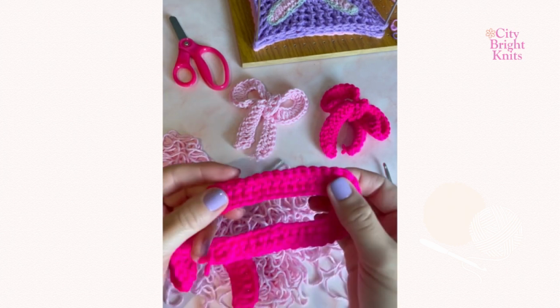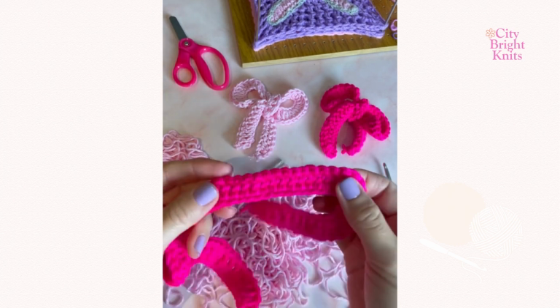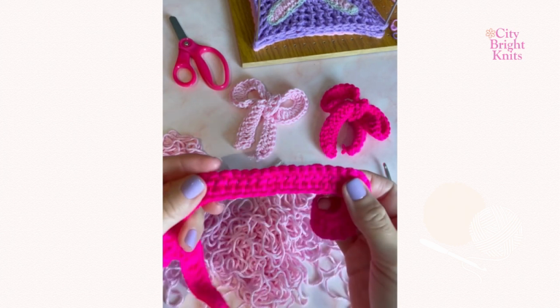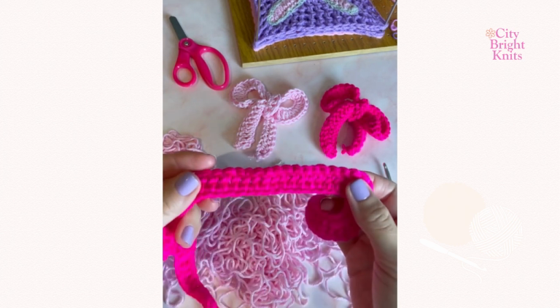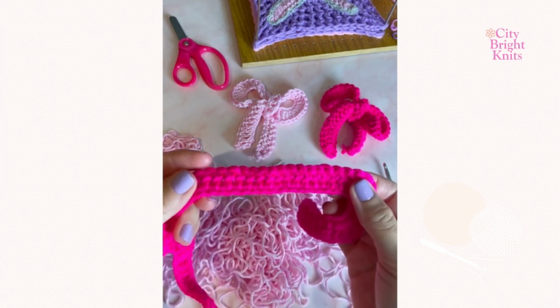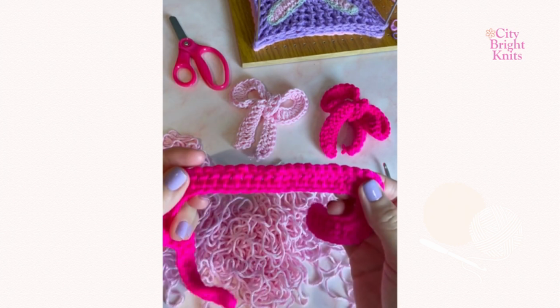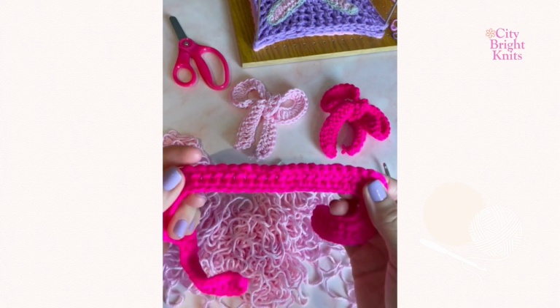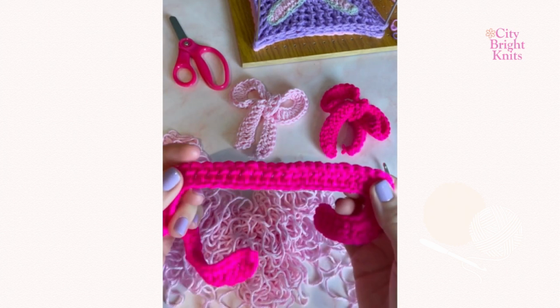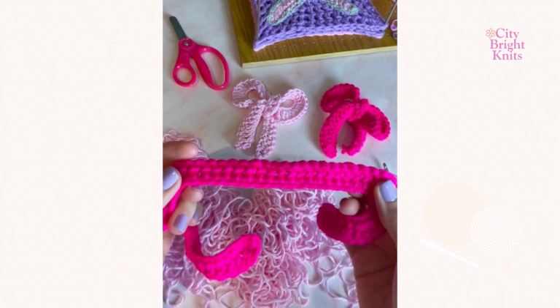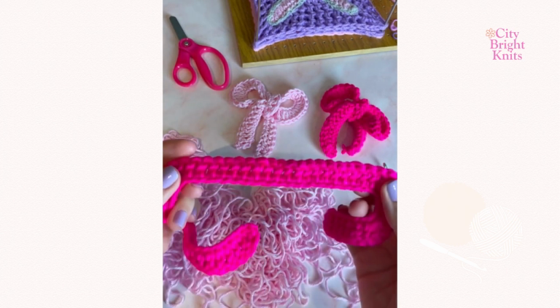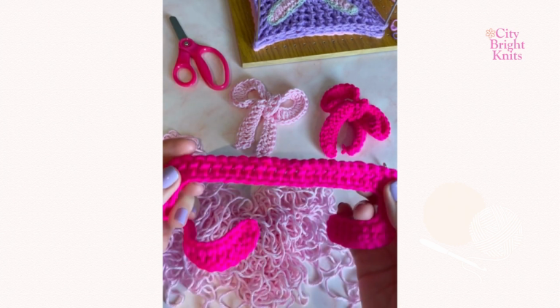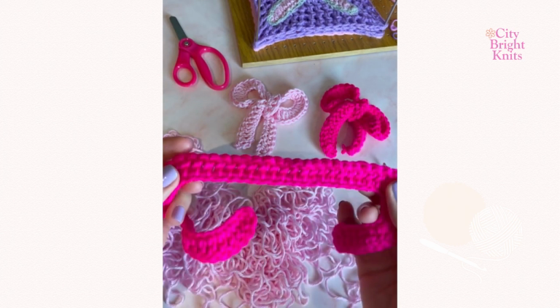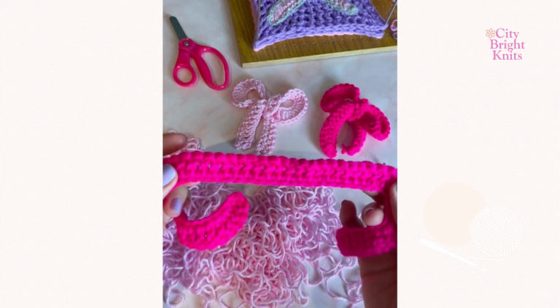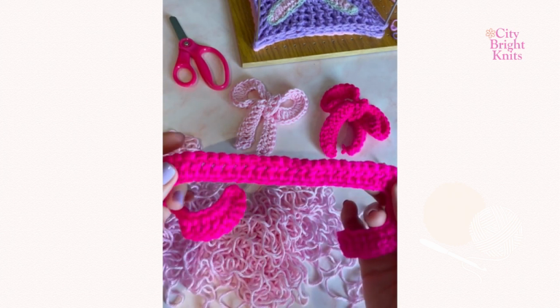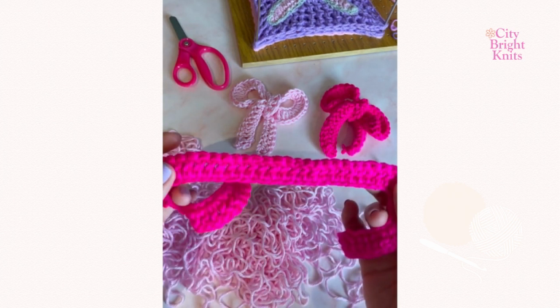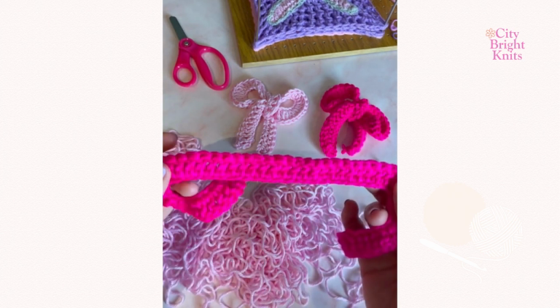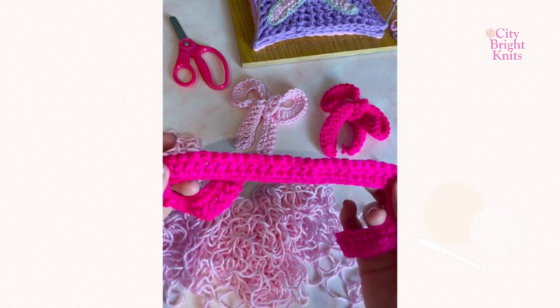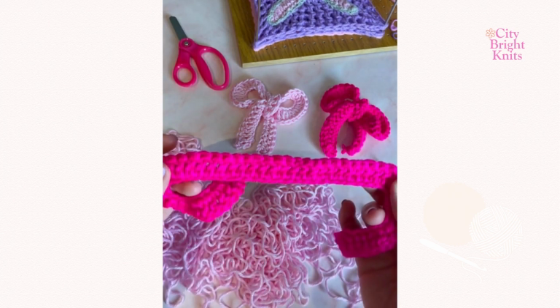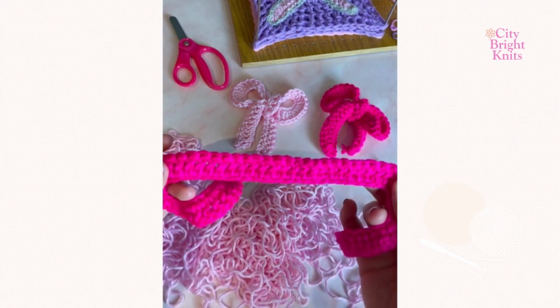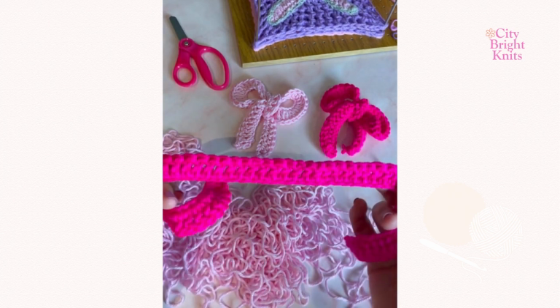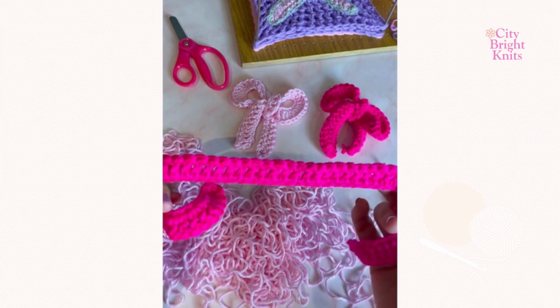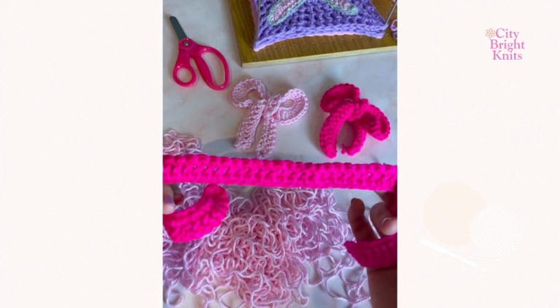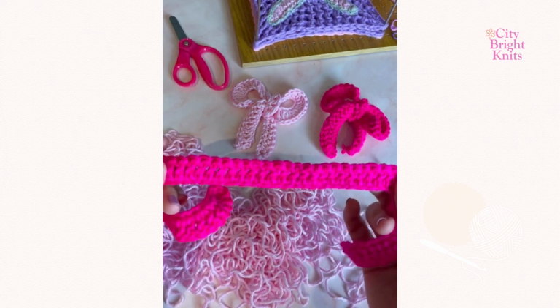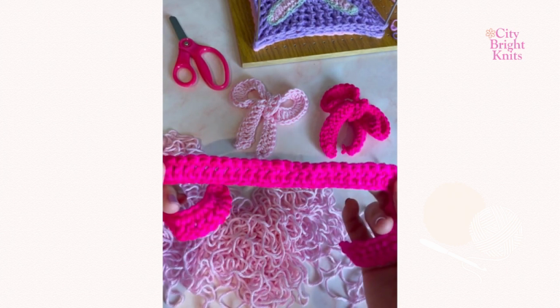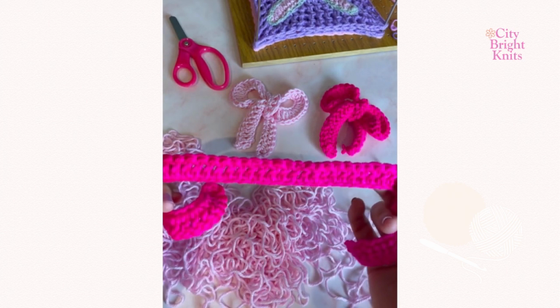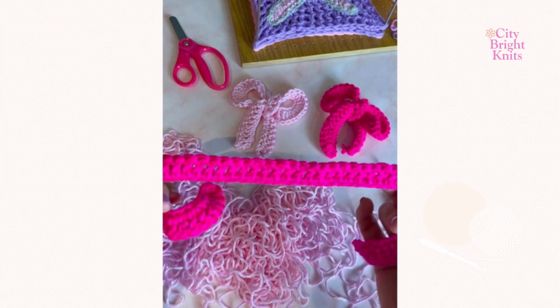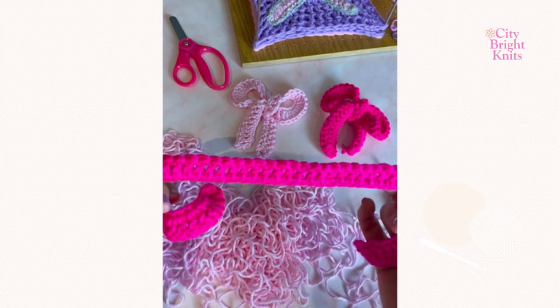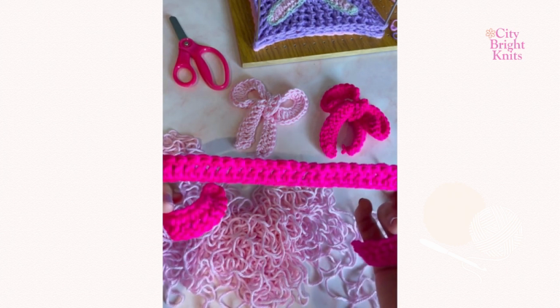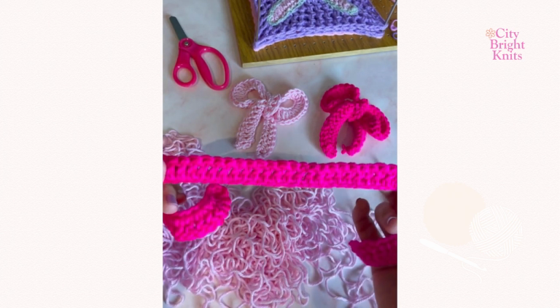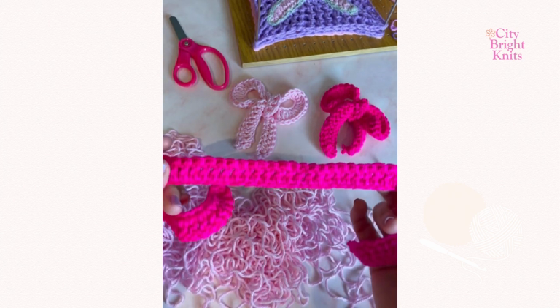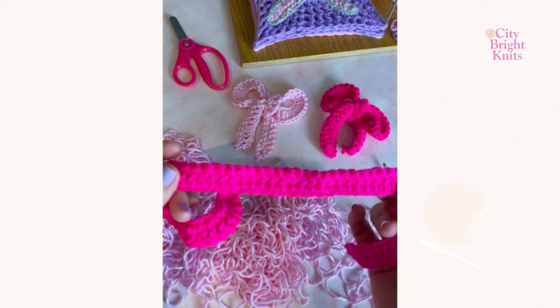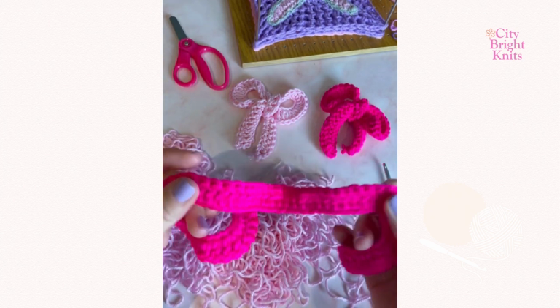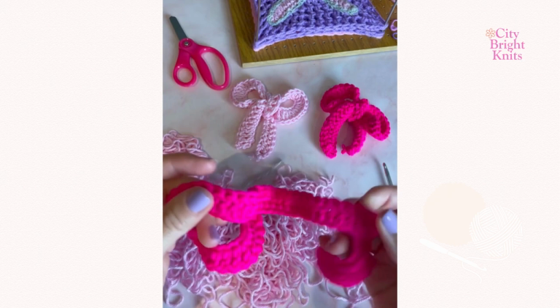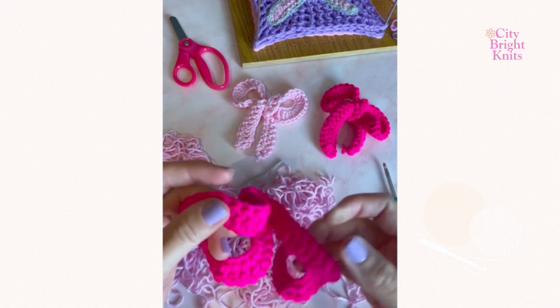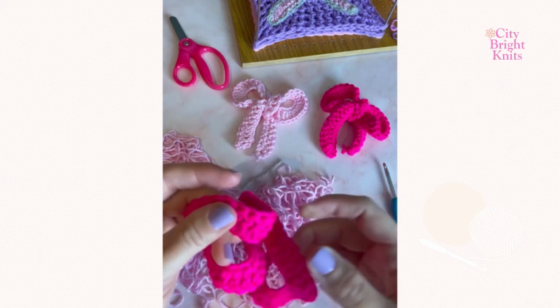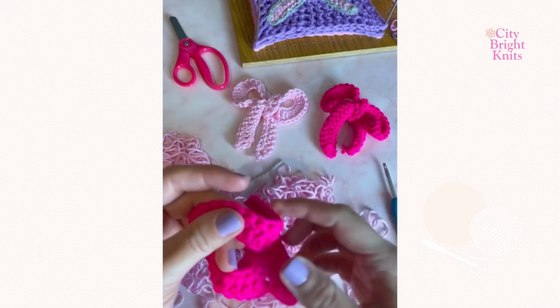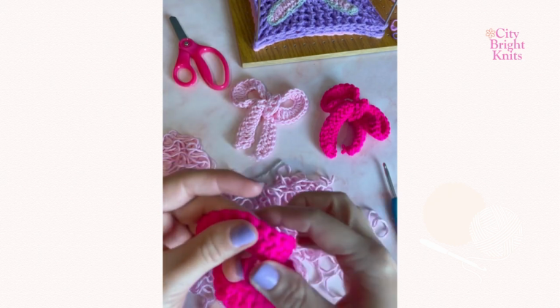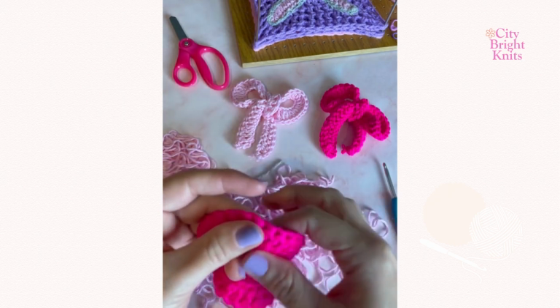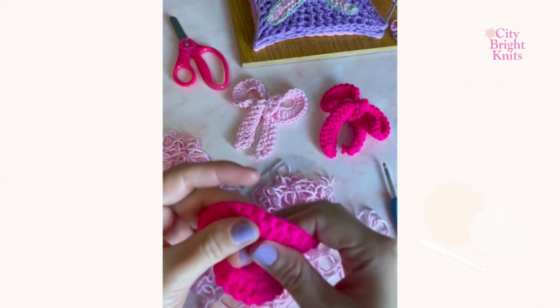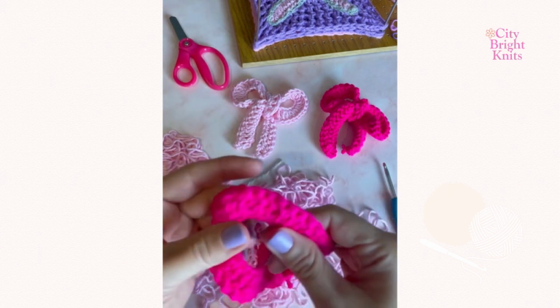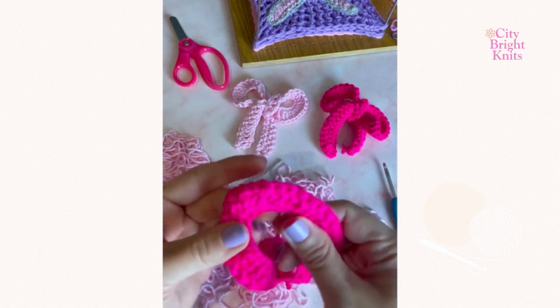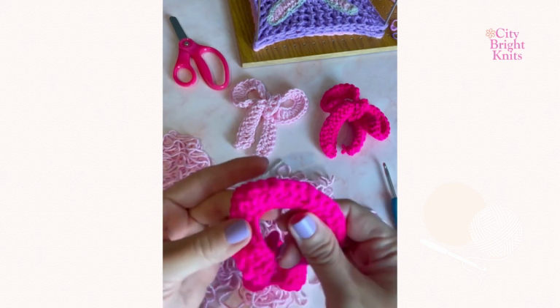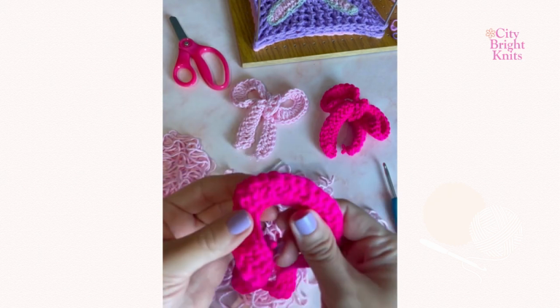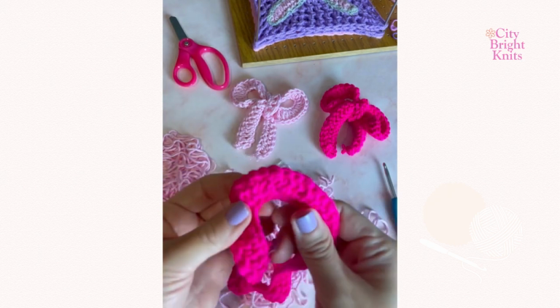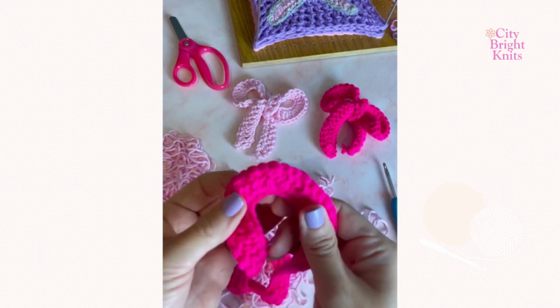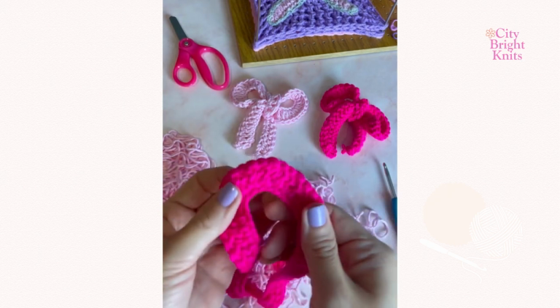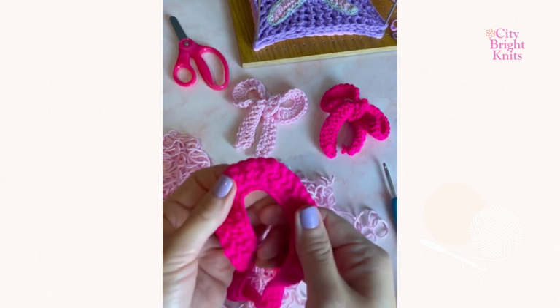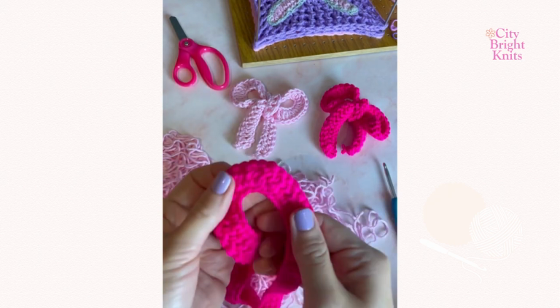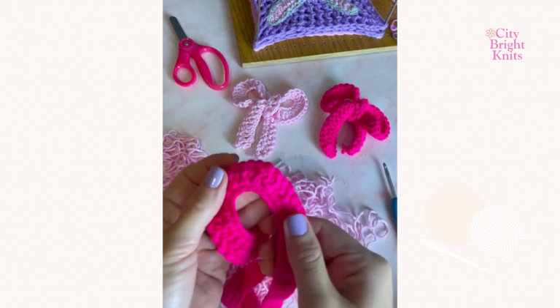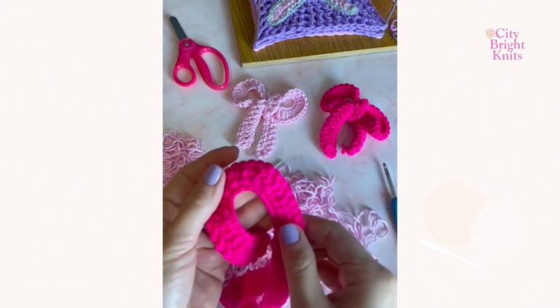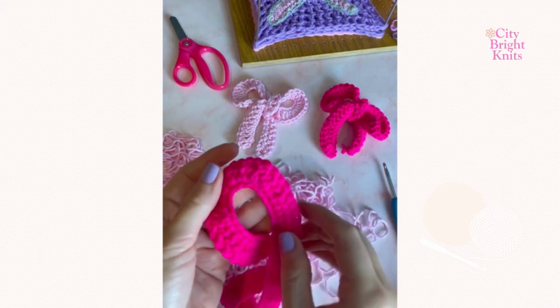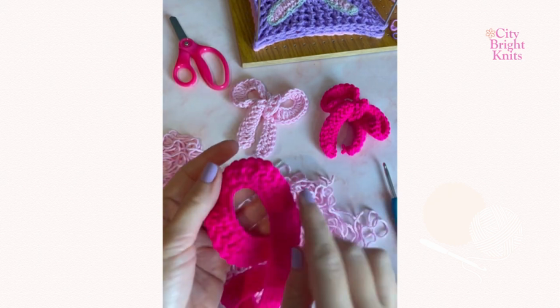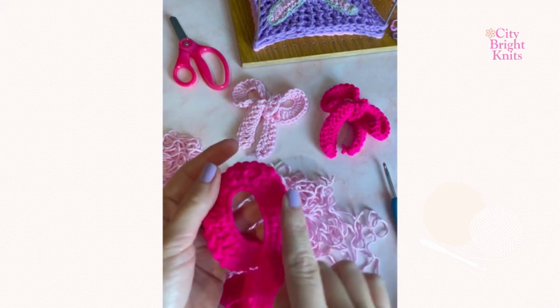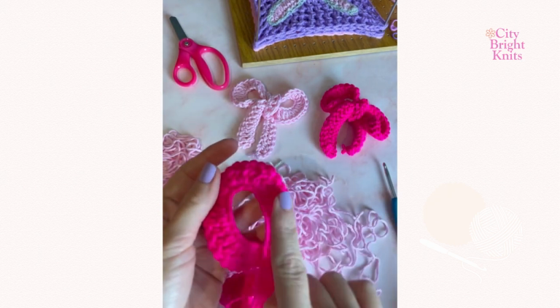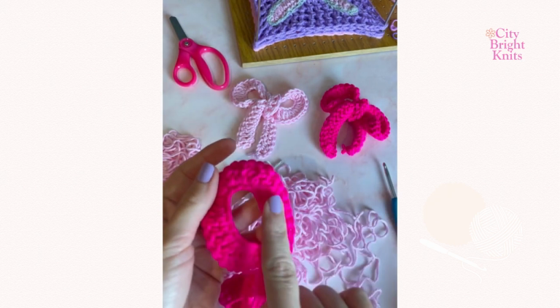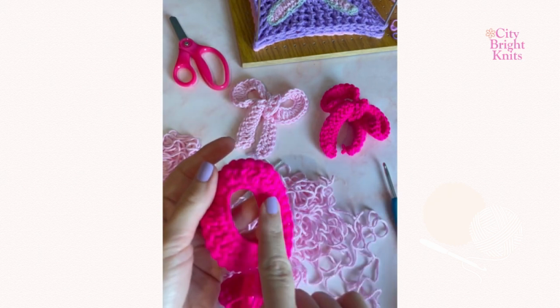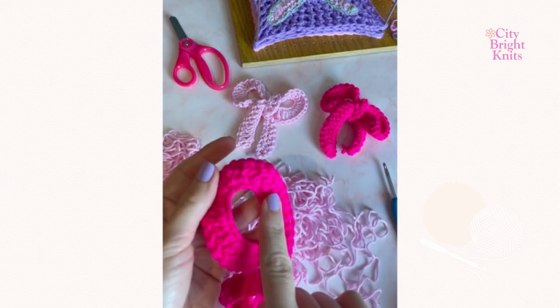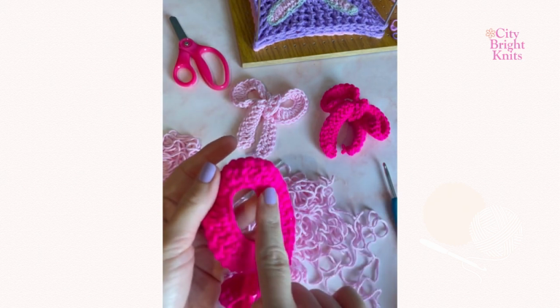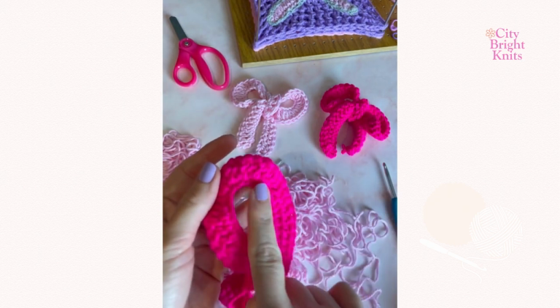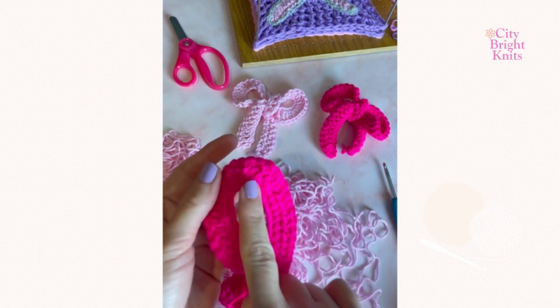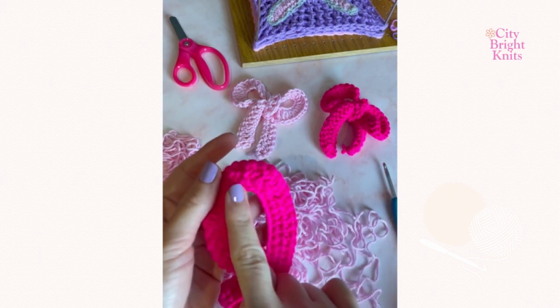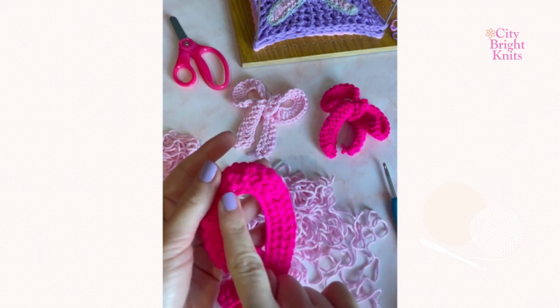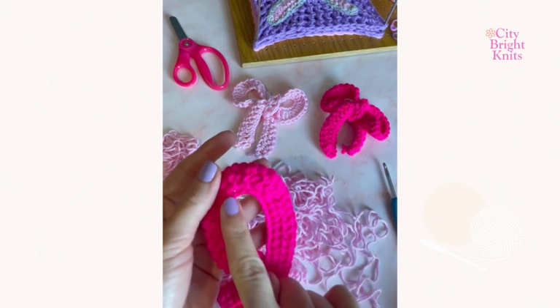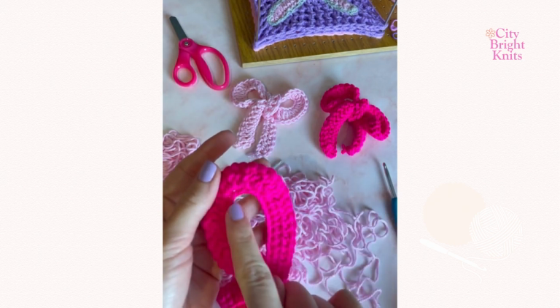The curved area will form the round part of the bow loop. That's why you double crocheted two into those stitches.